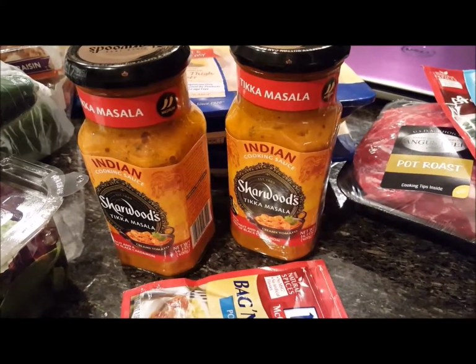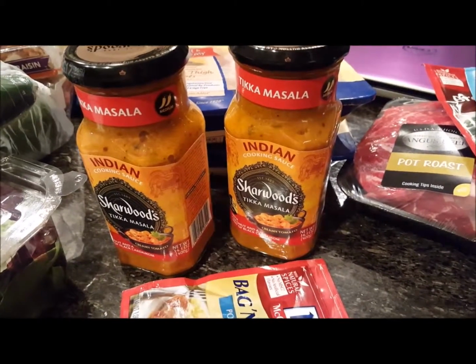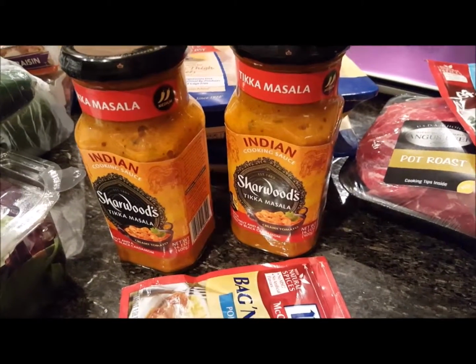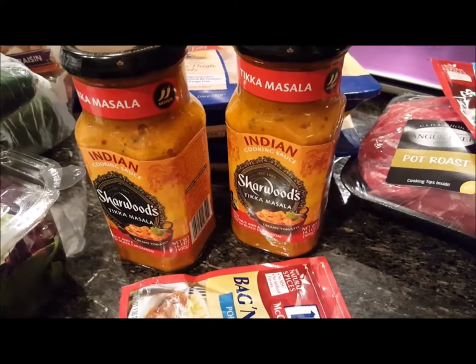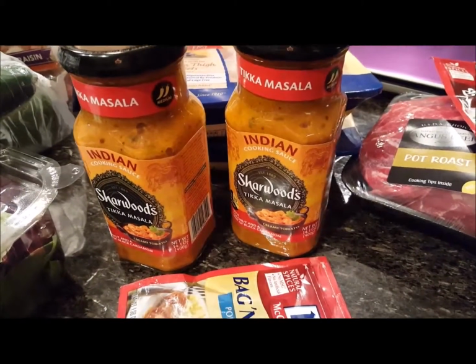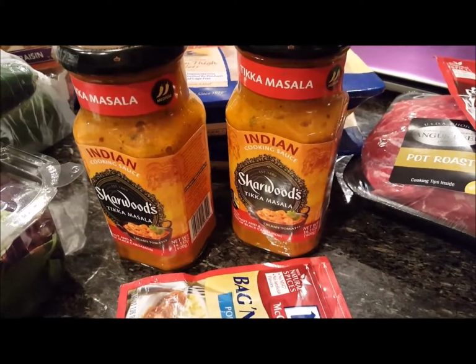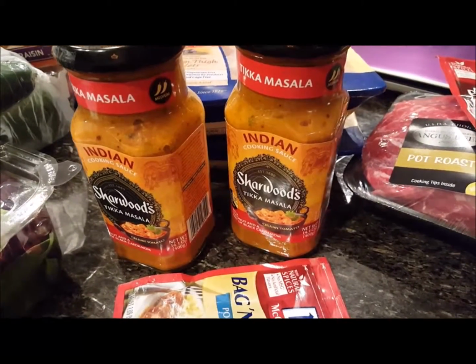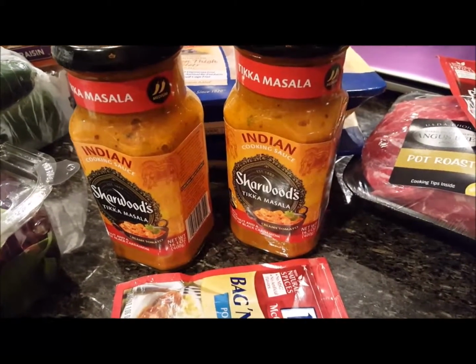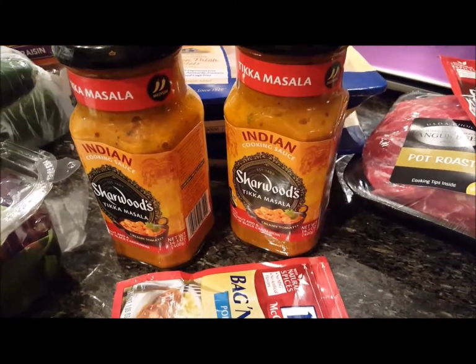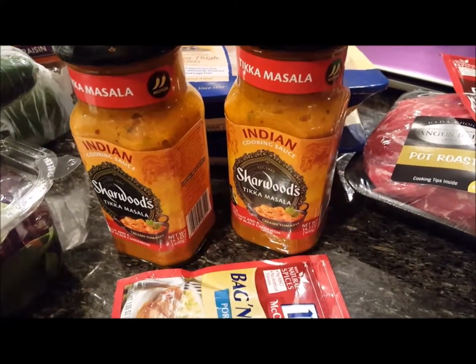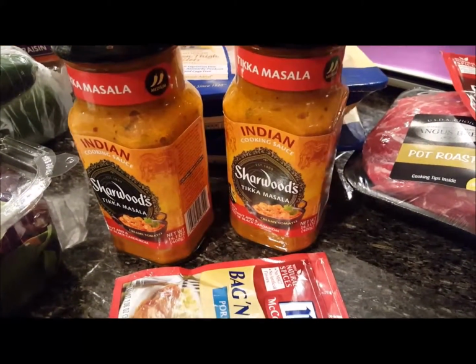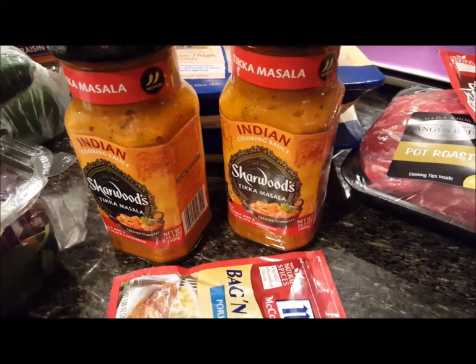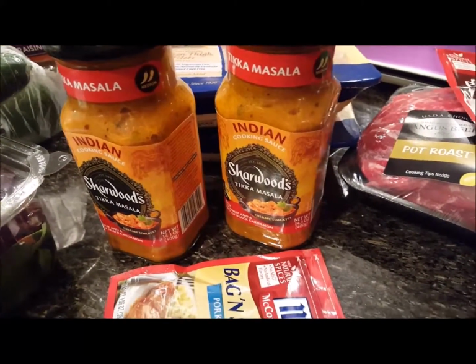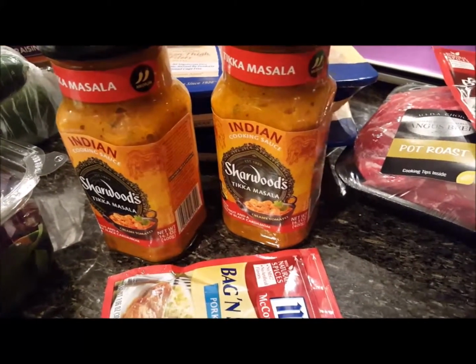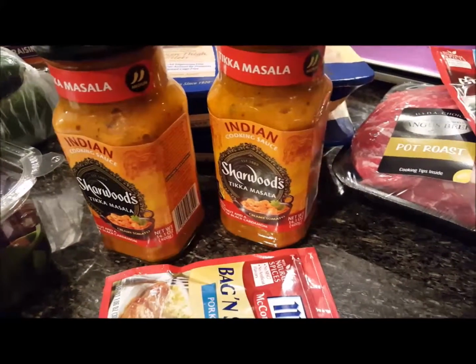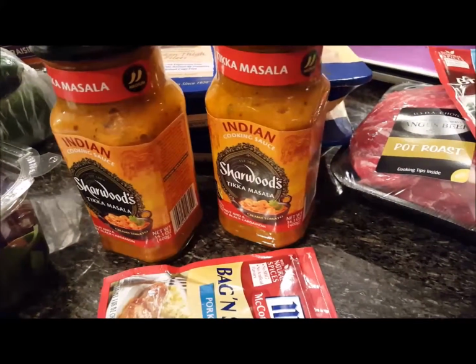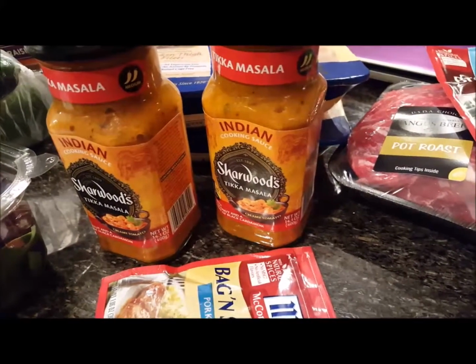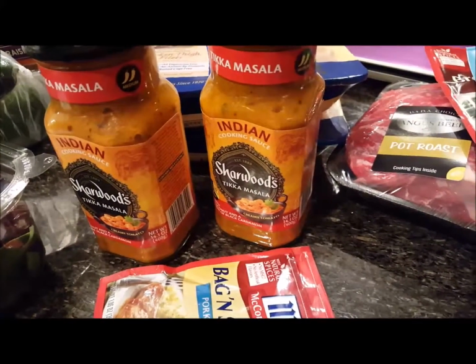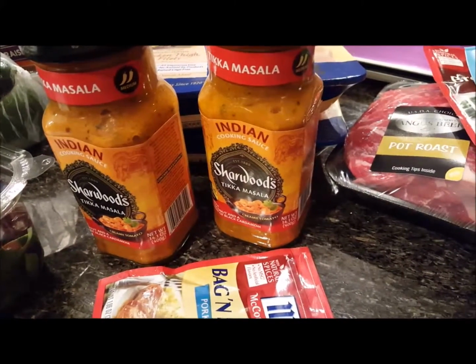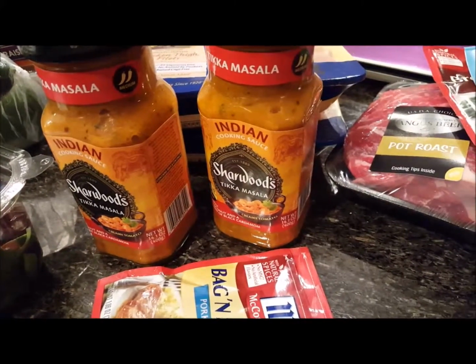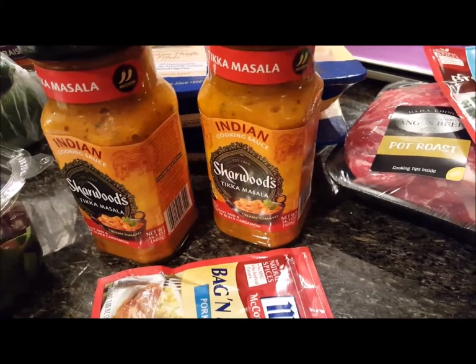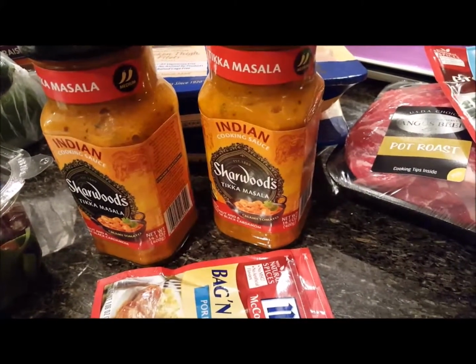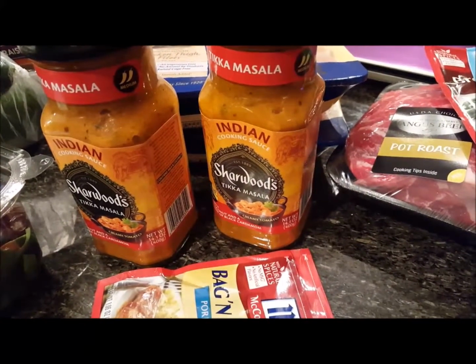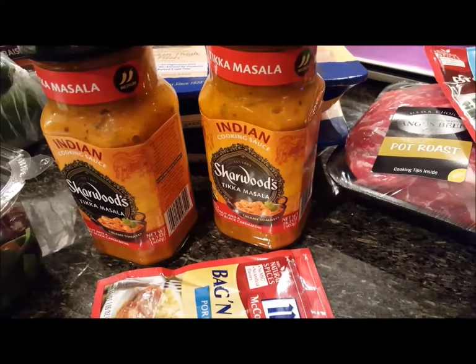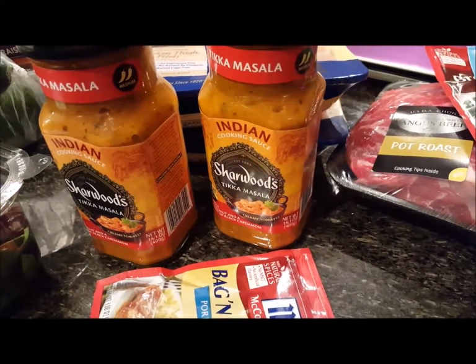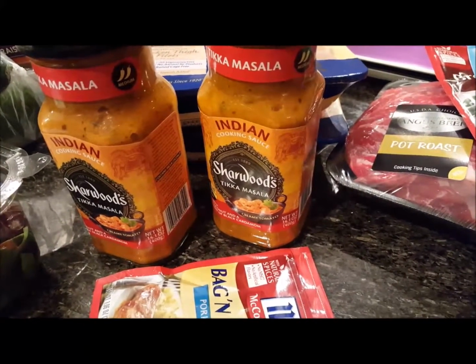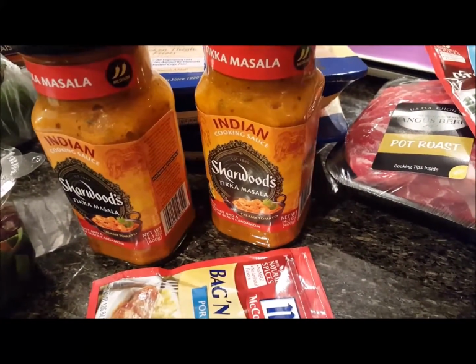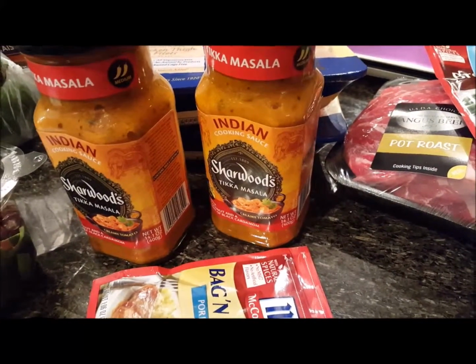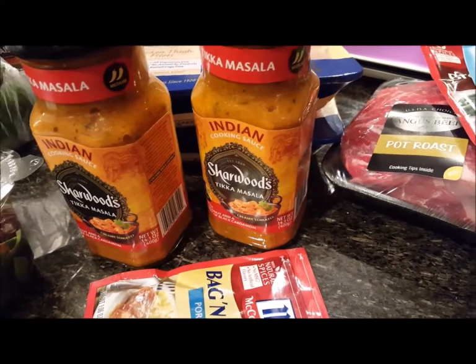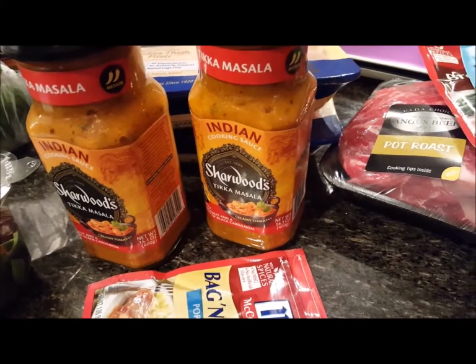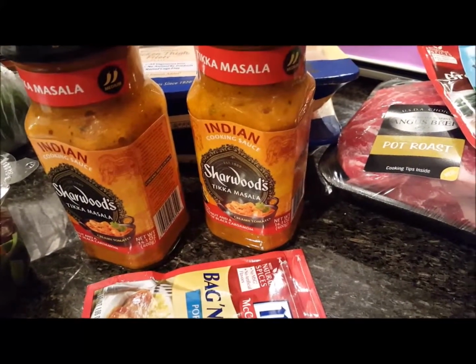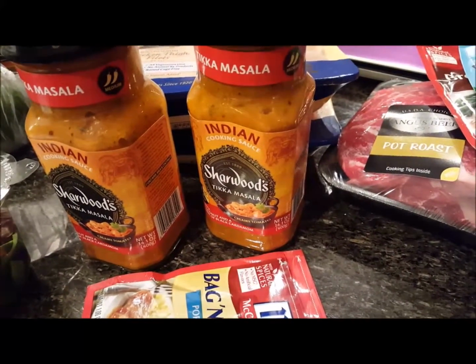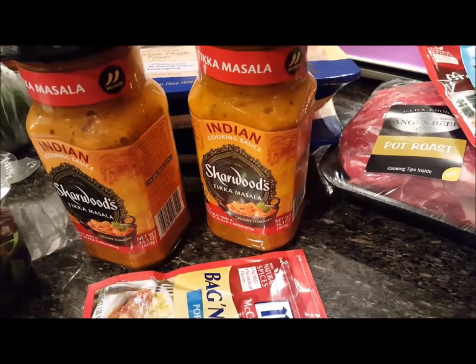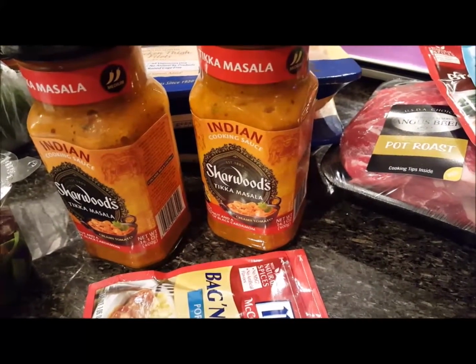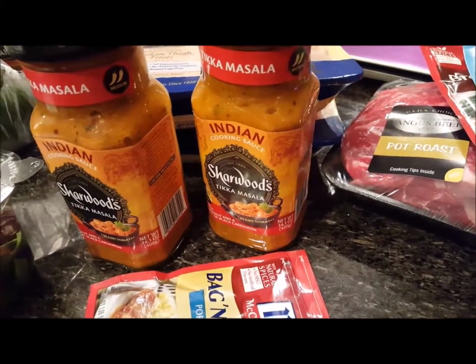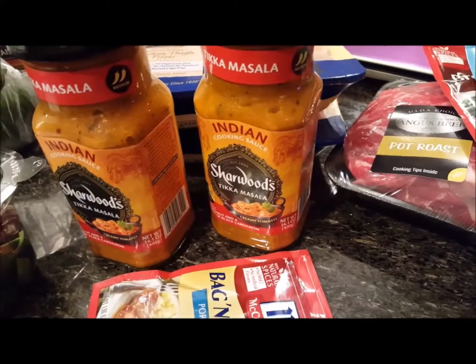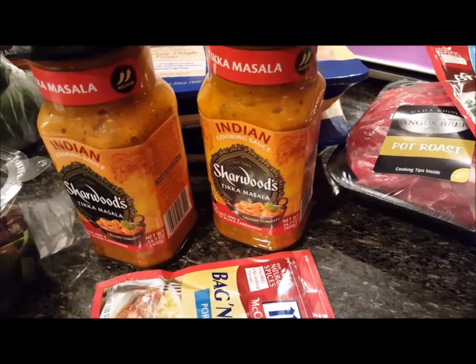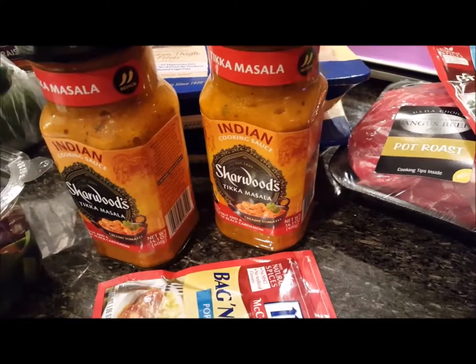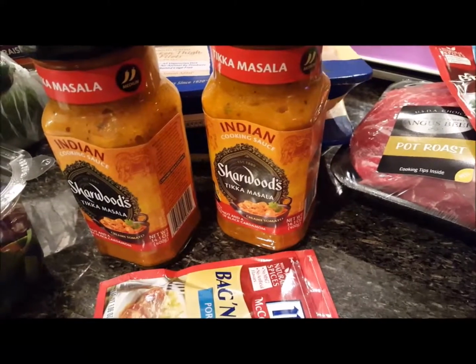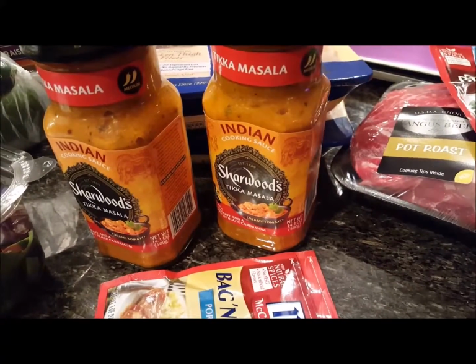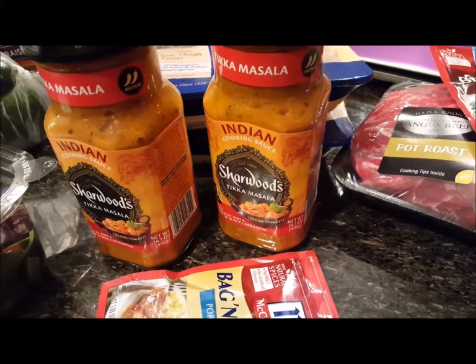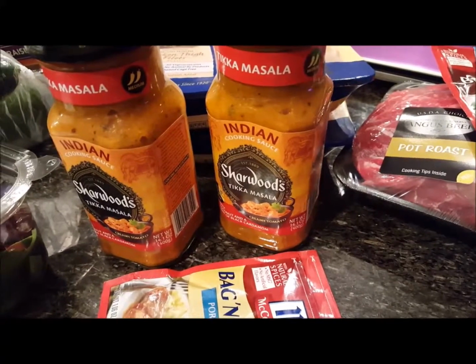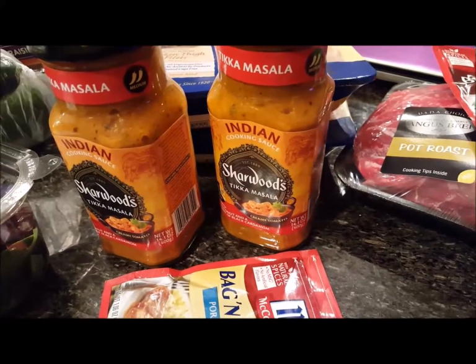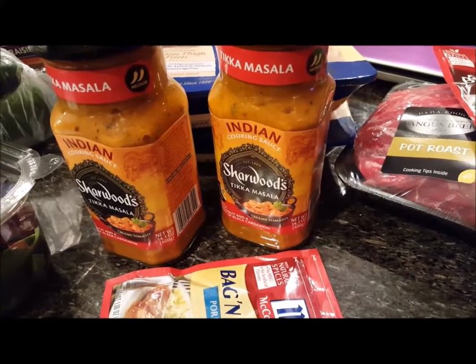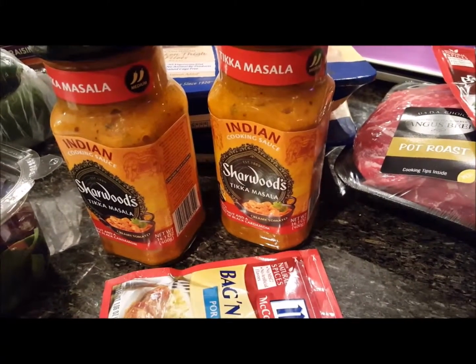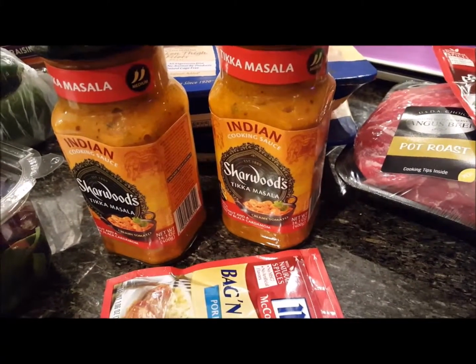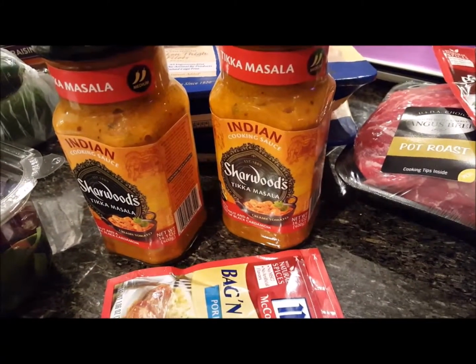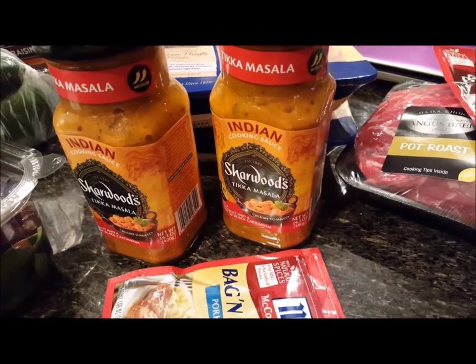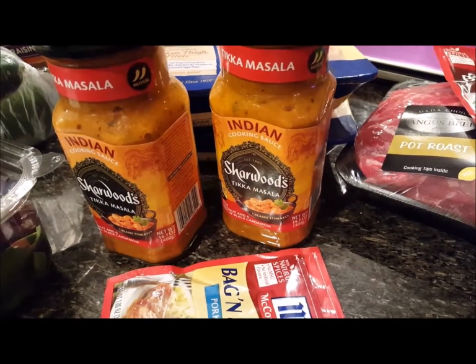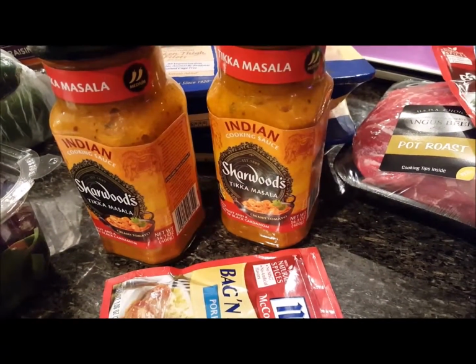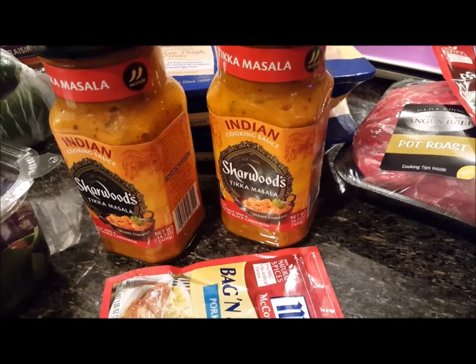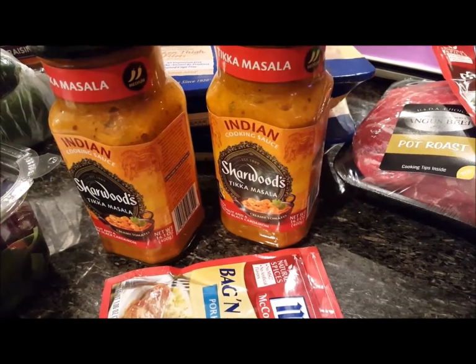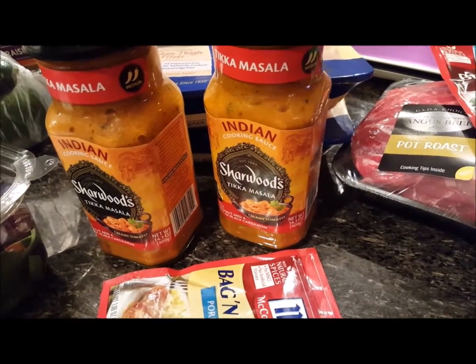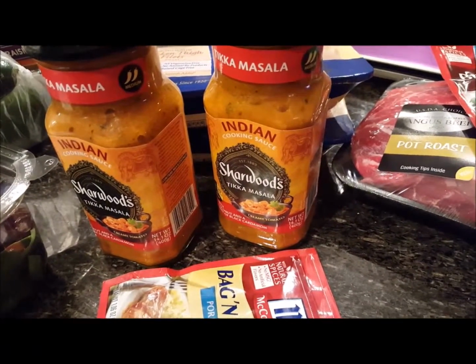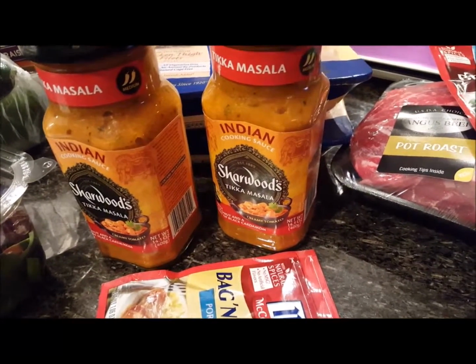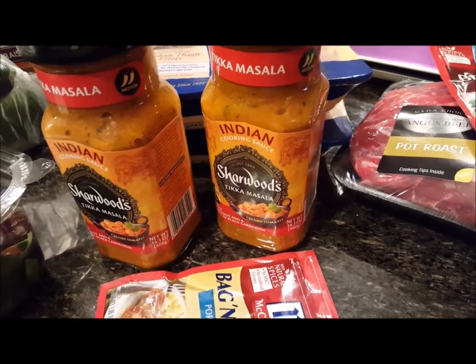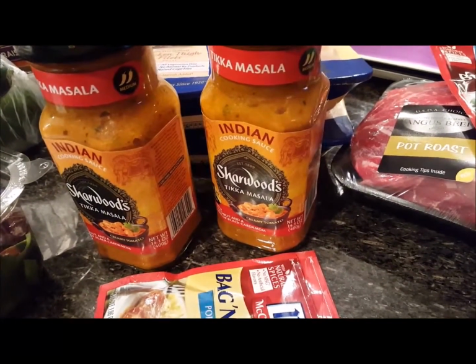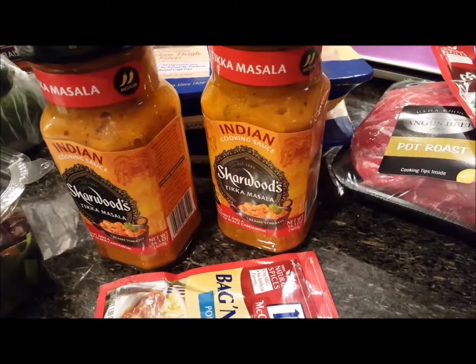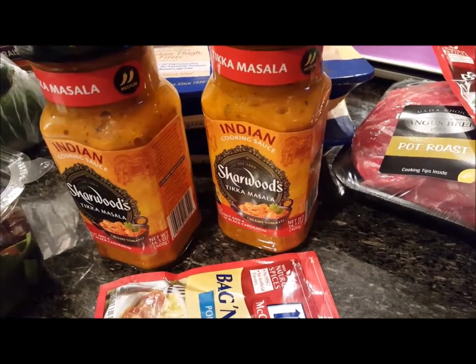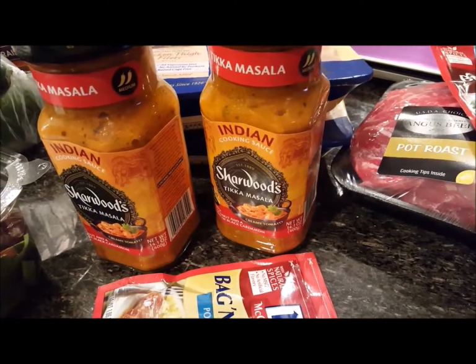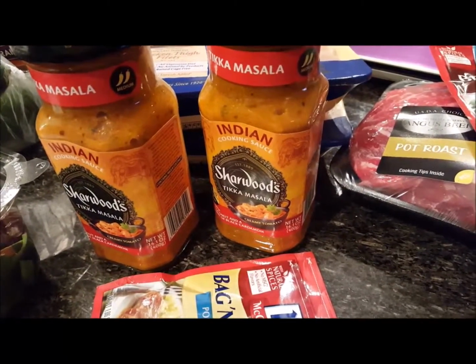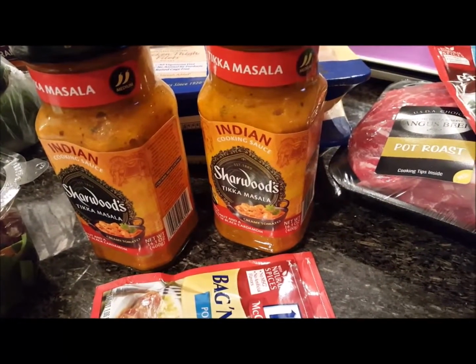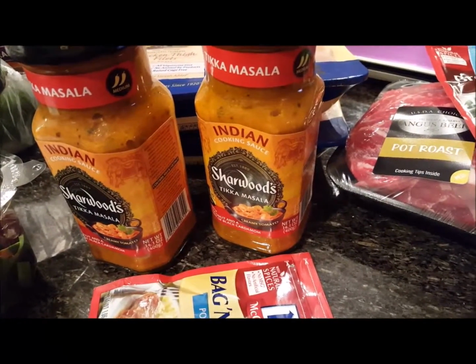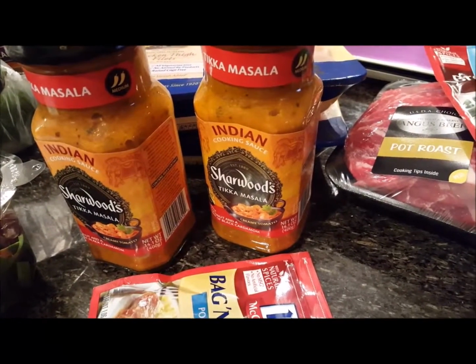So I stopped by Harris Teeter and of course it was crowded, but I did pick up a few things. I spent $80.74.